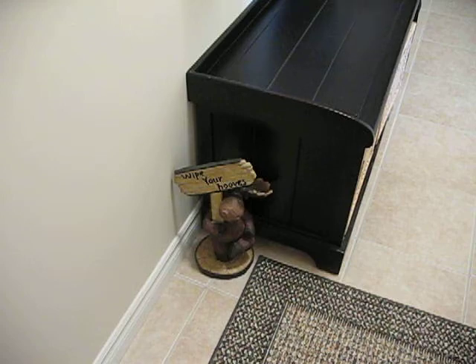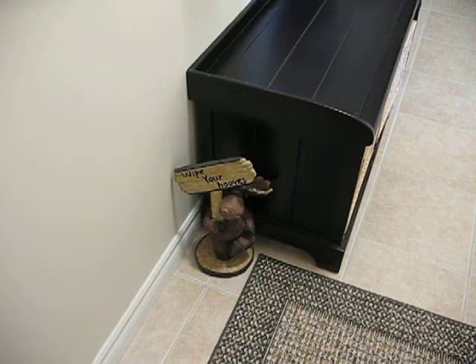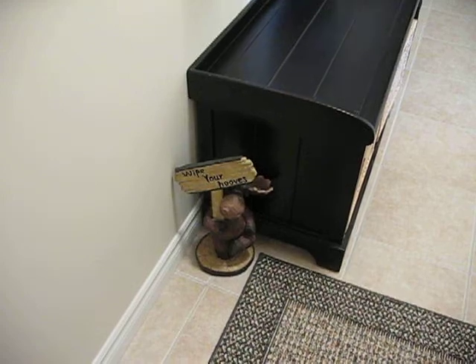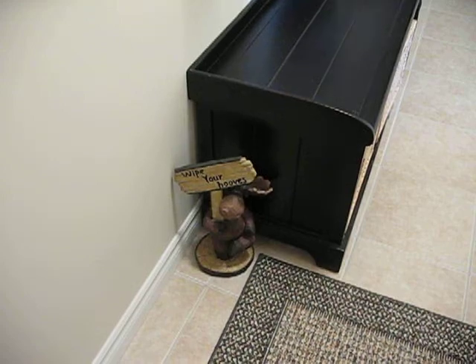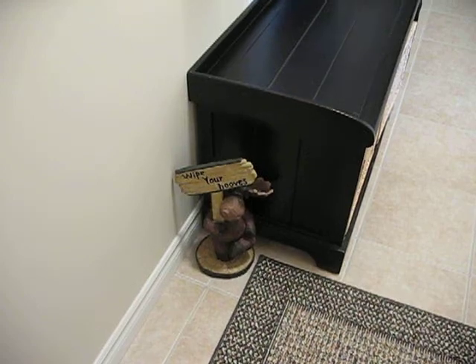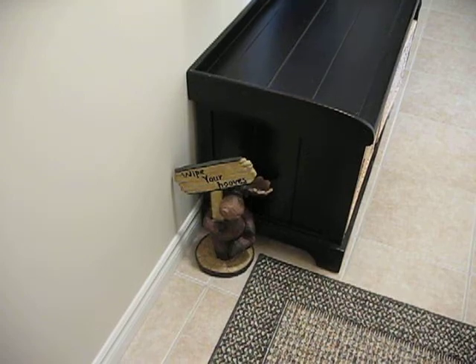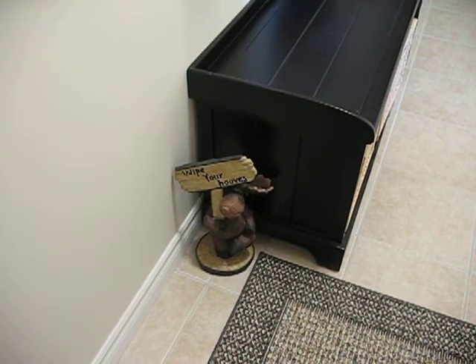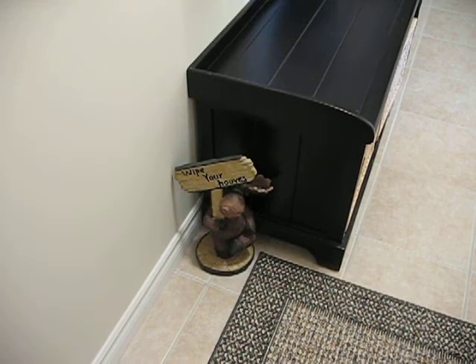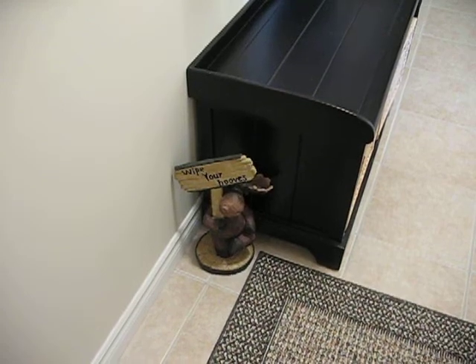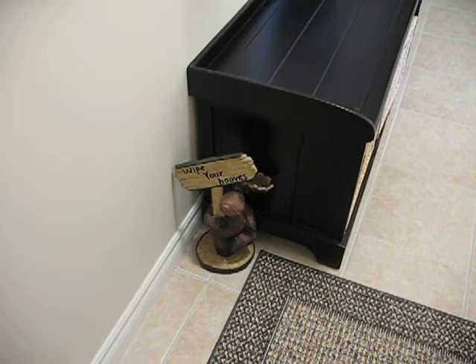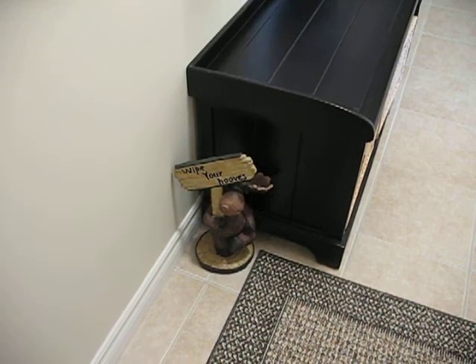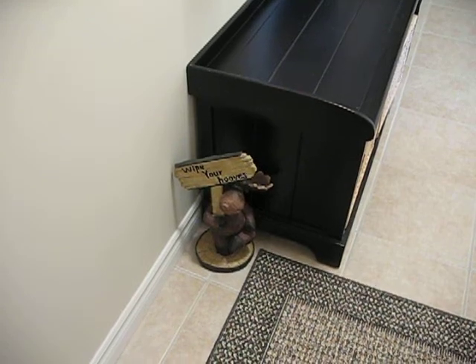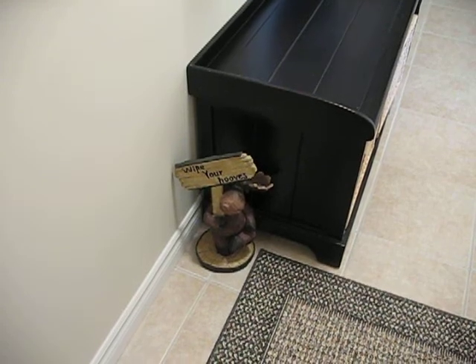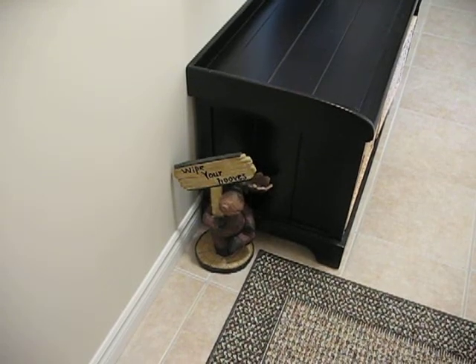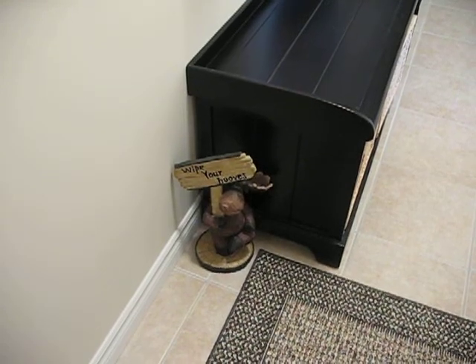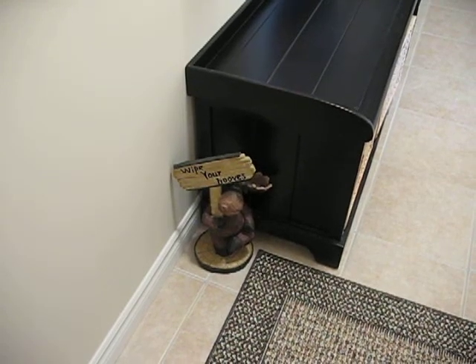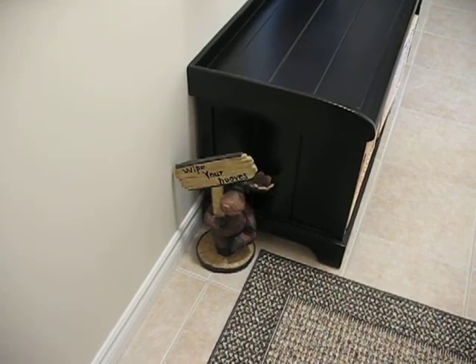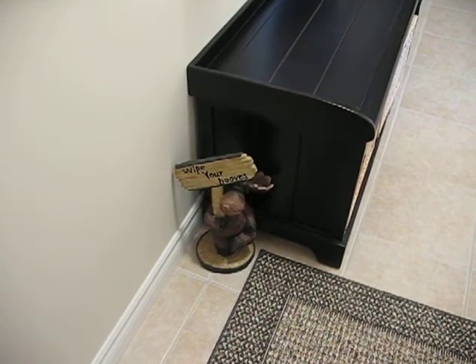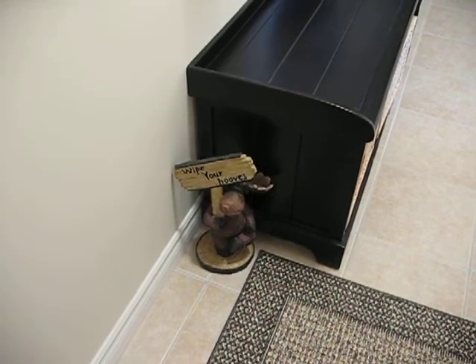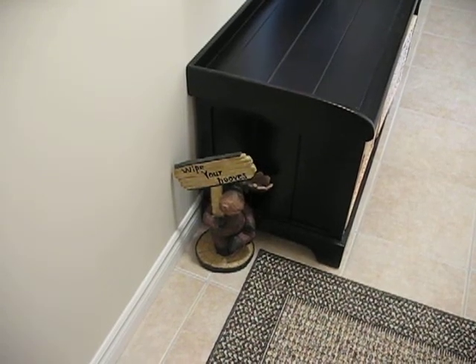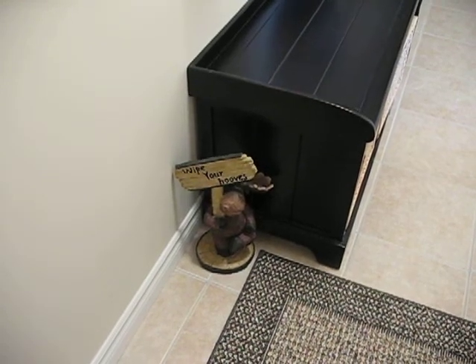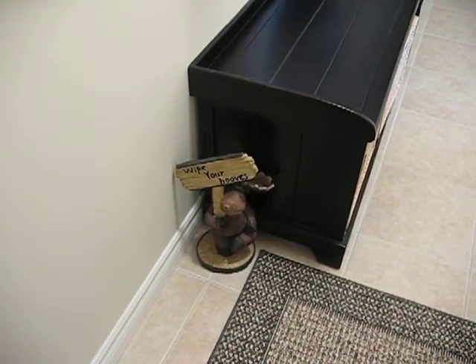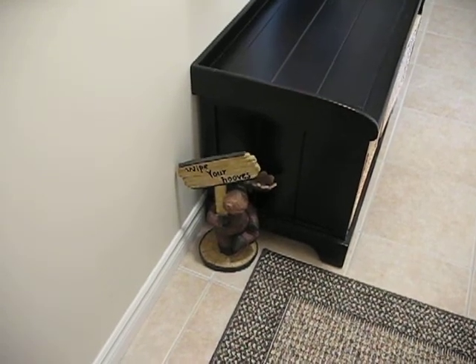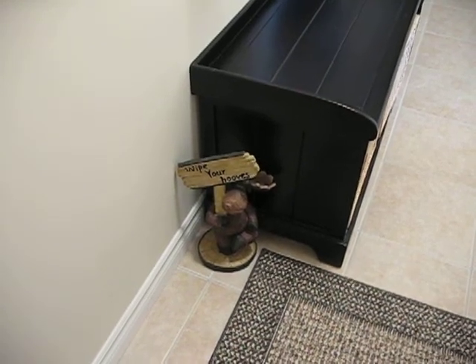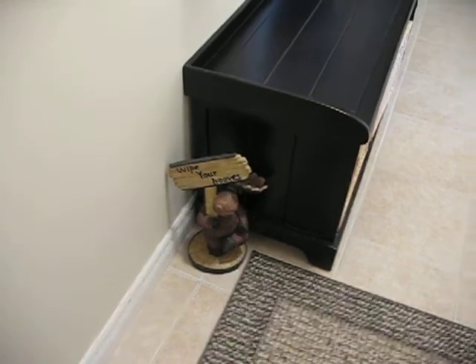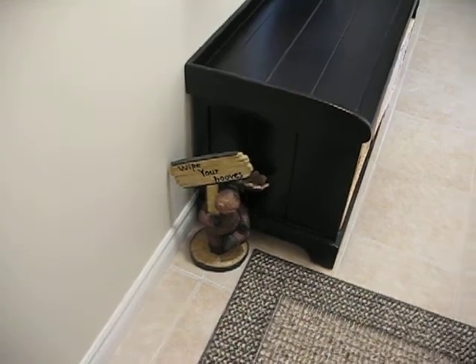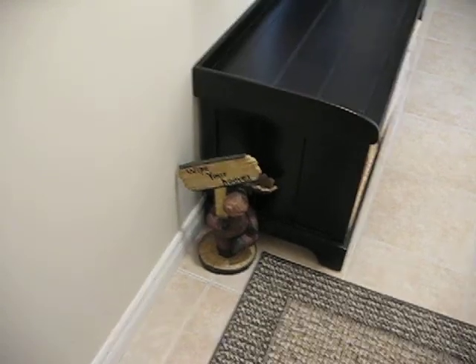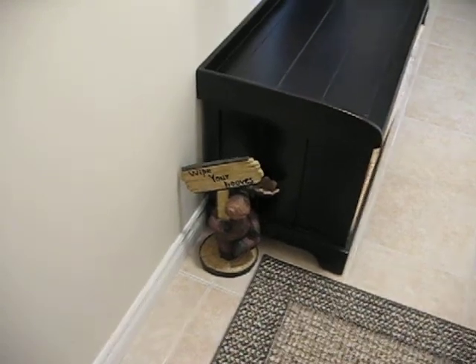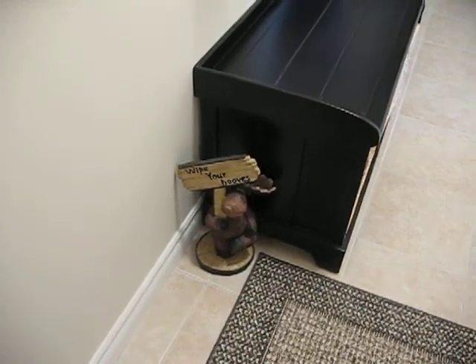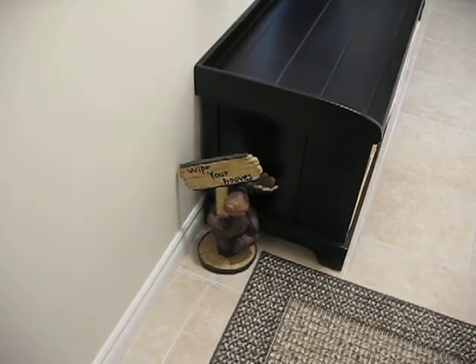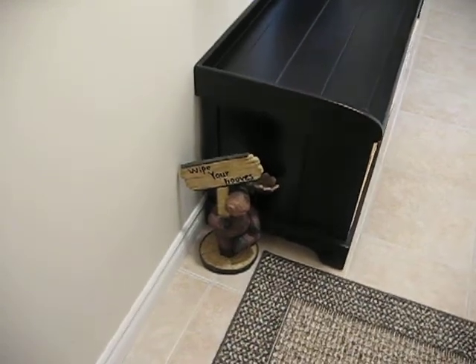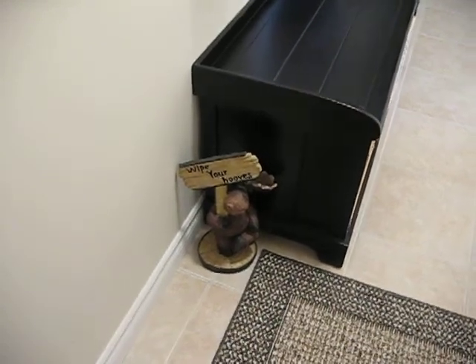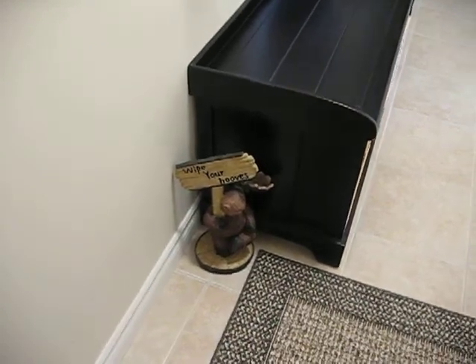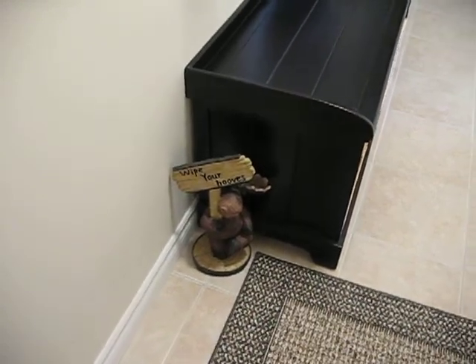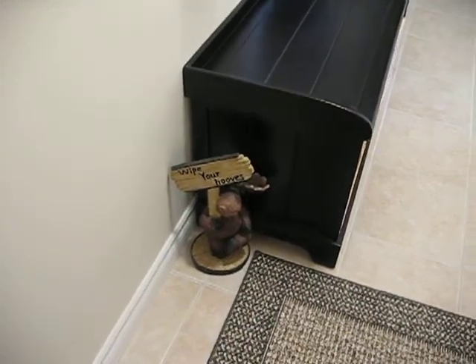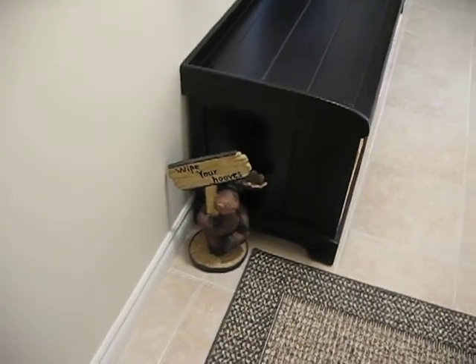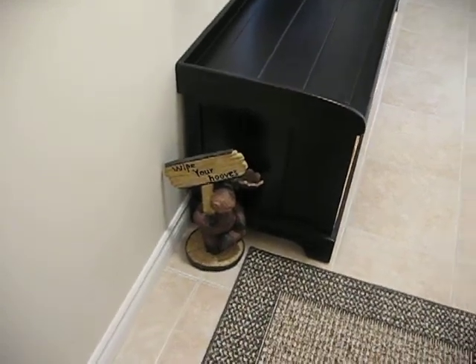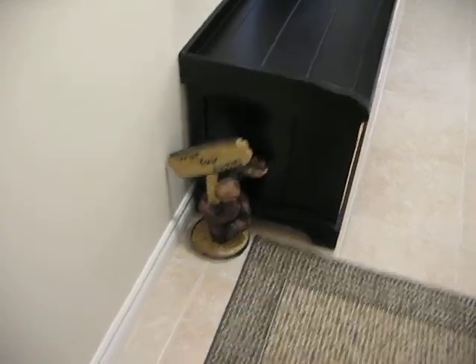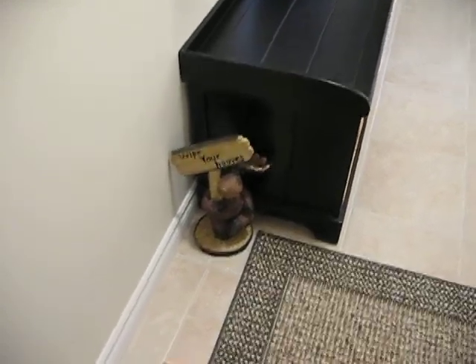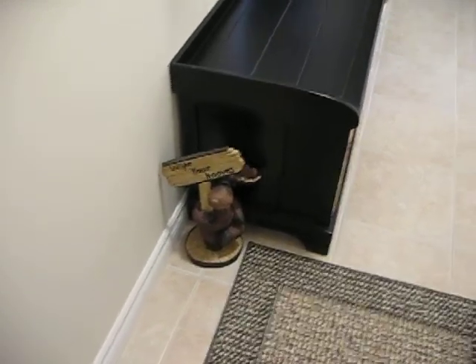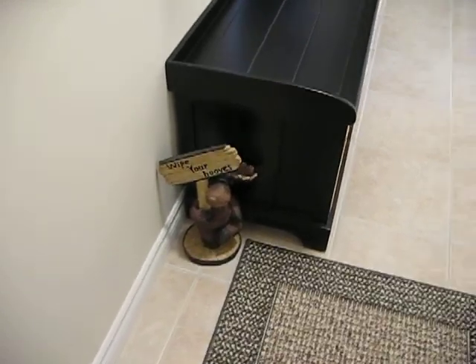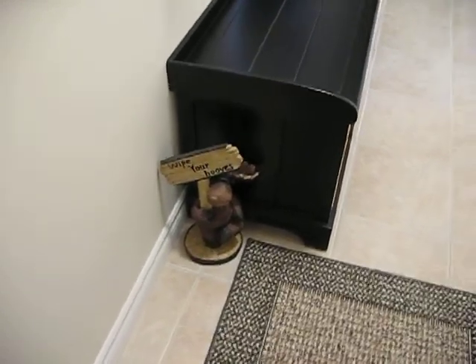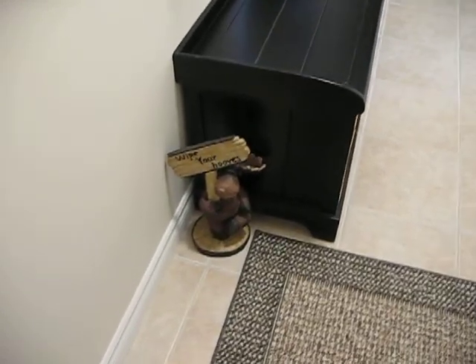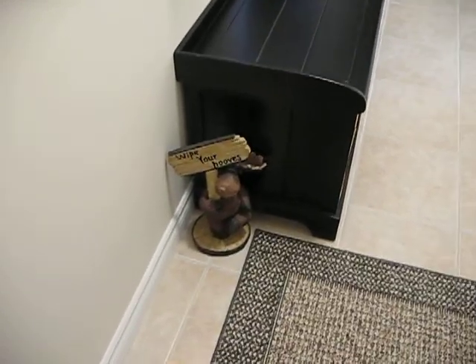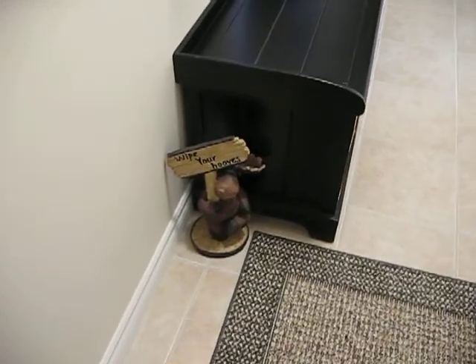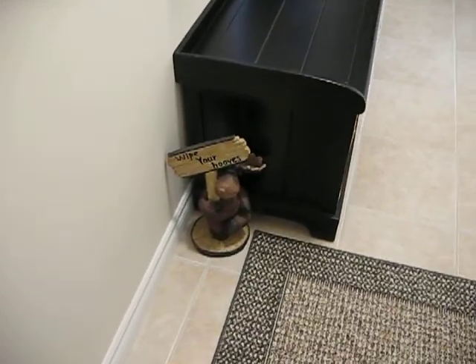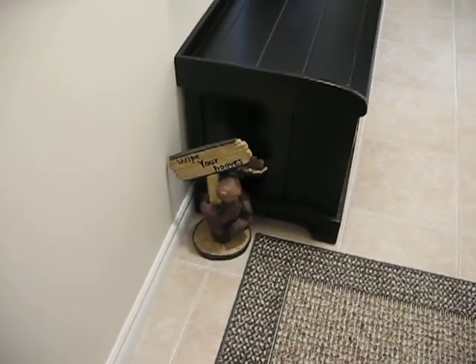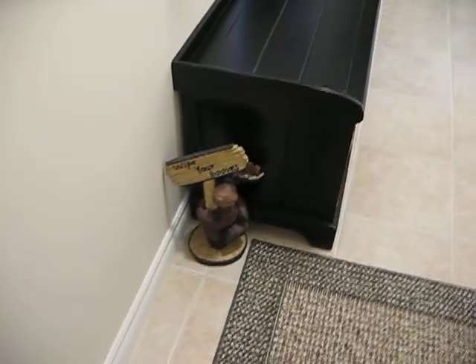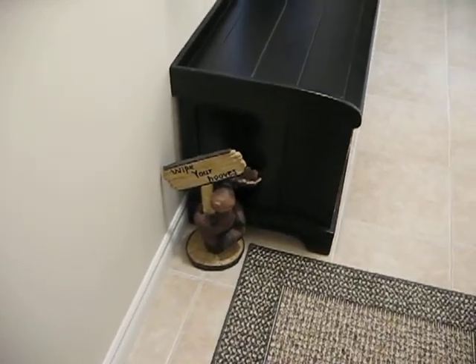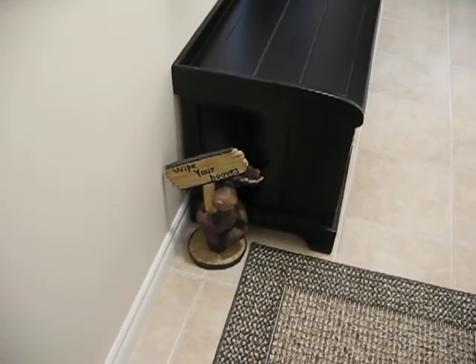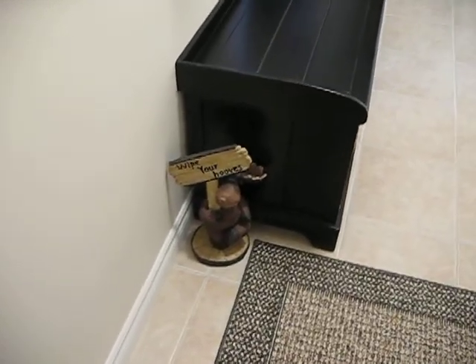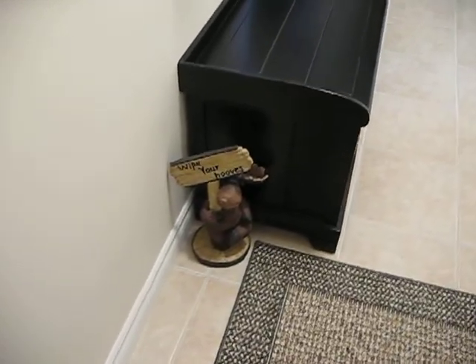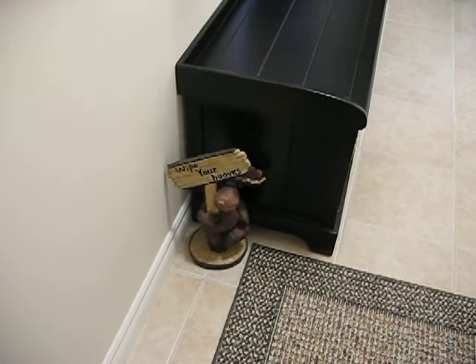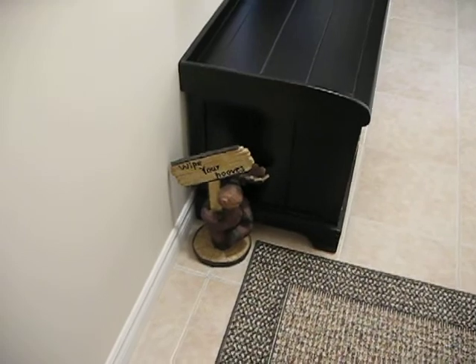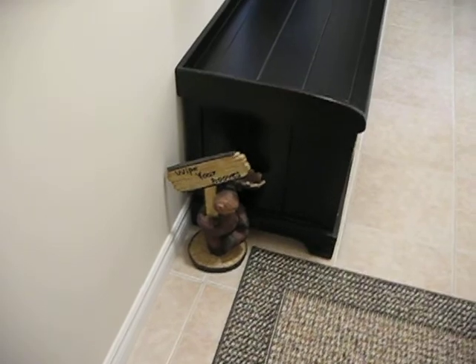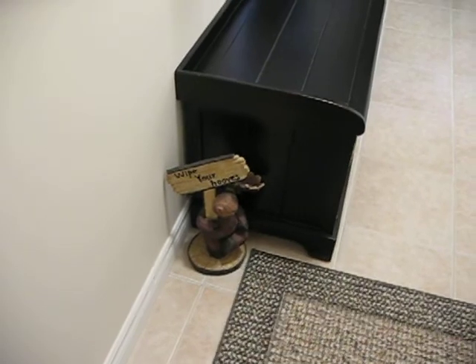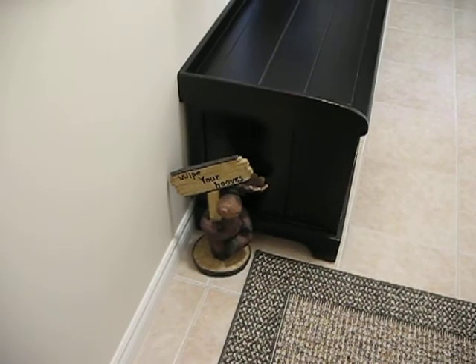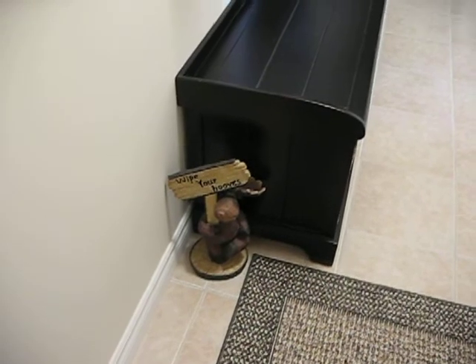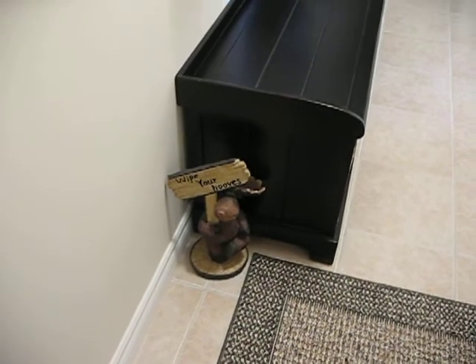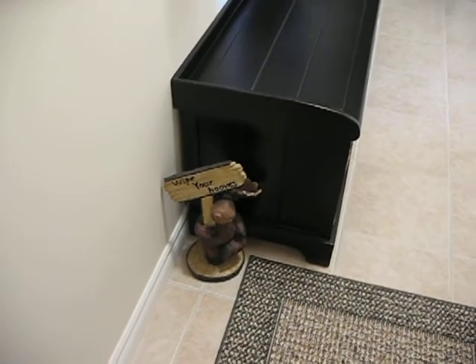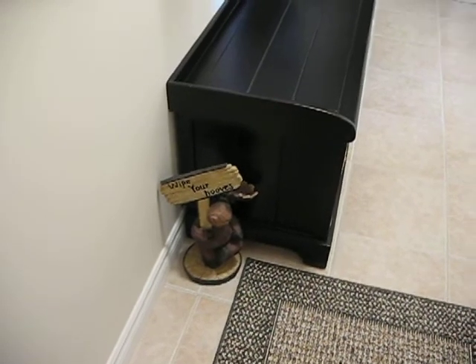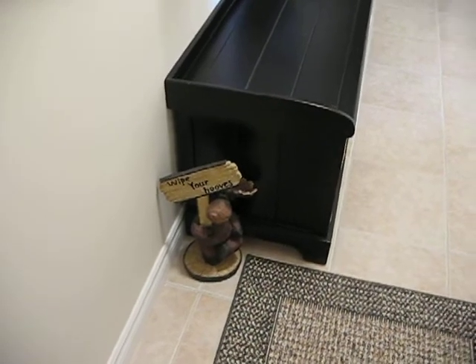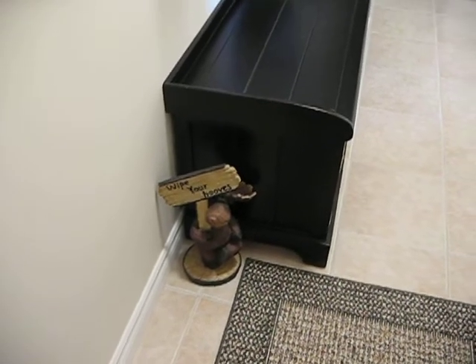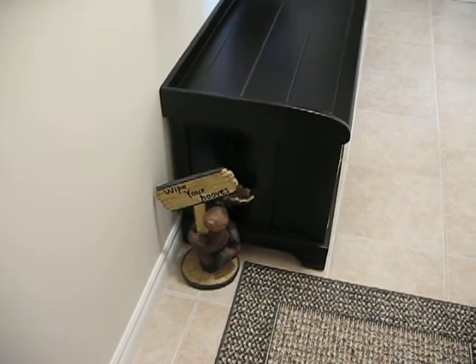Hi everyone, this is an updated walkthrough of our apartment. I'll try to point out what's changed.